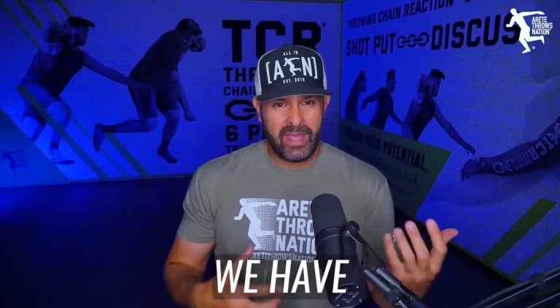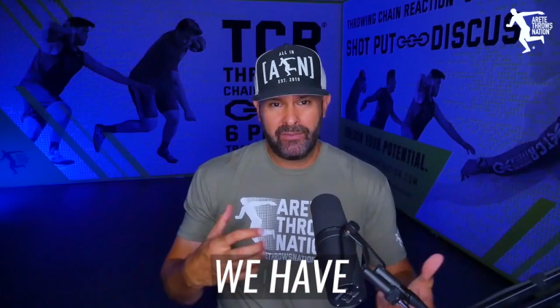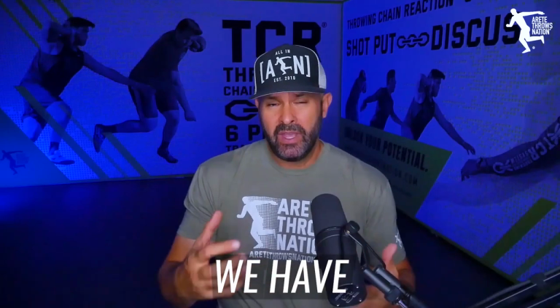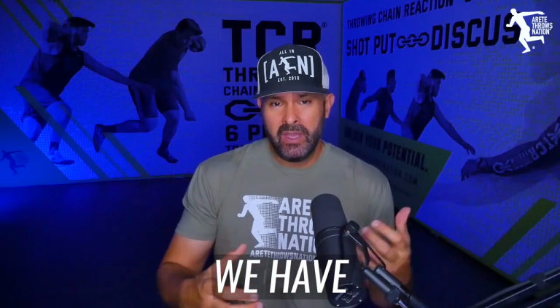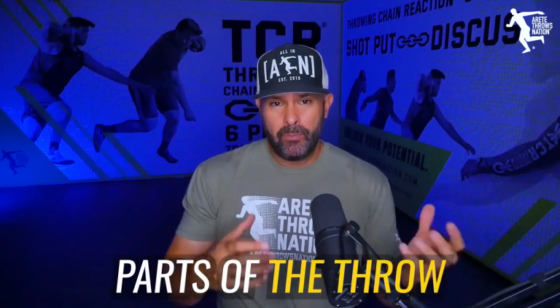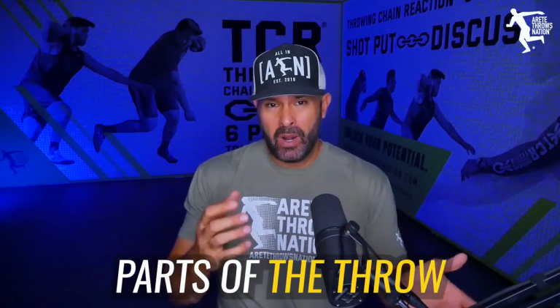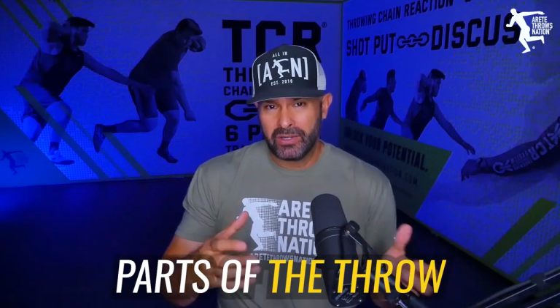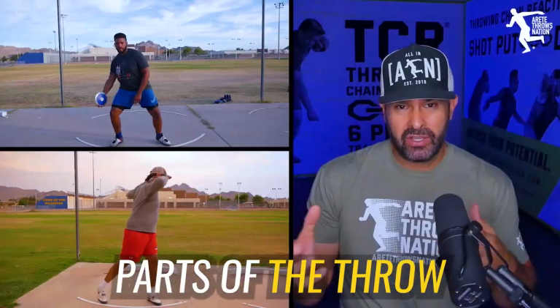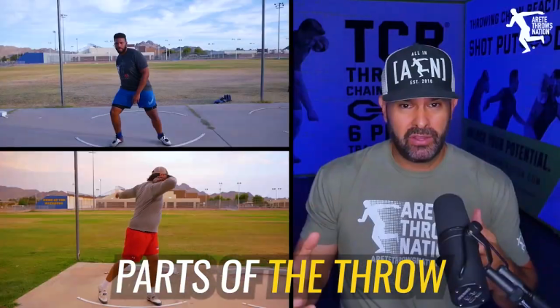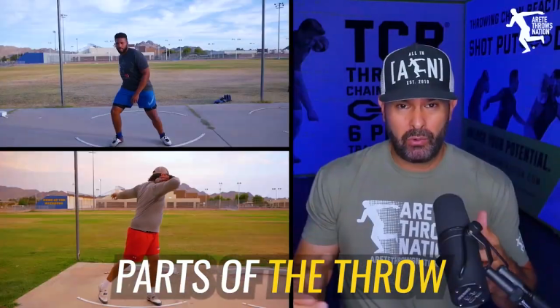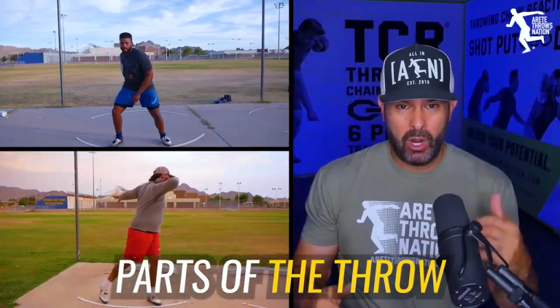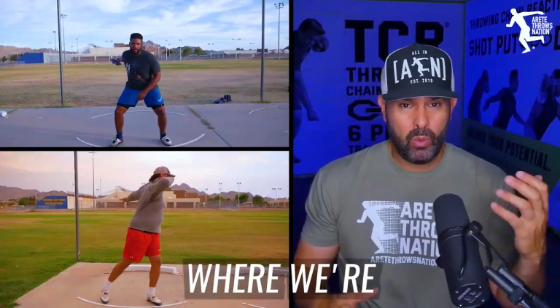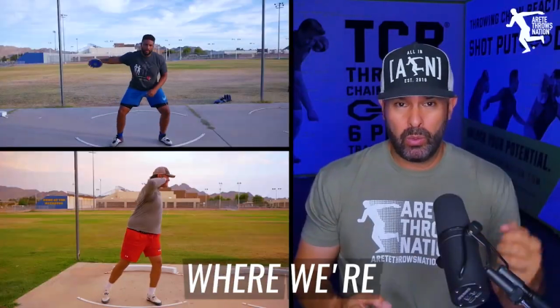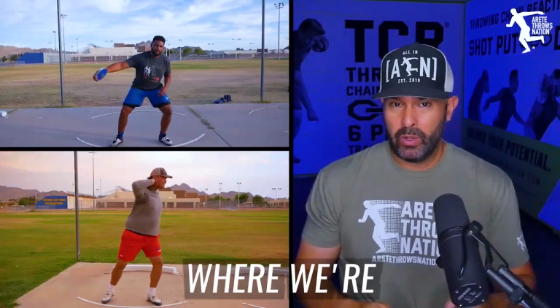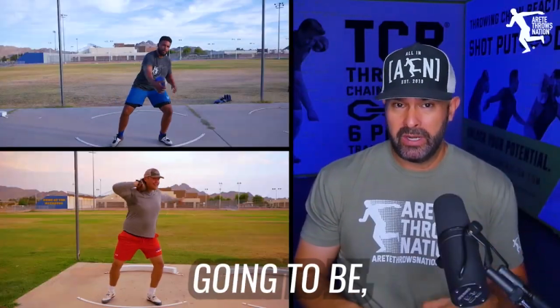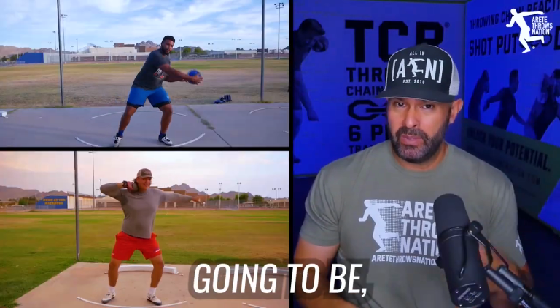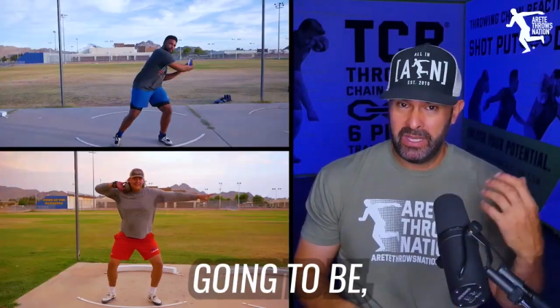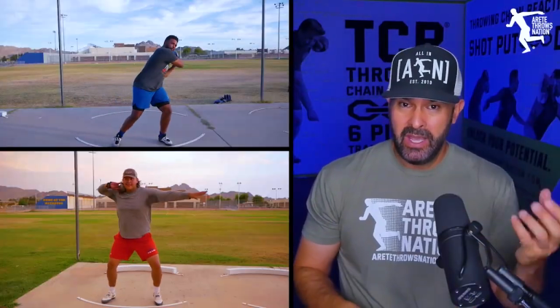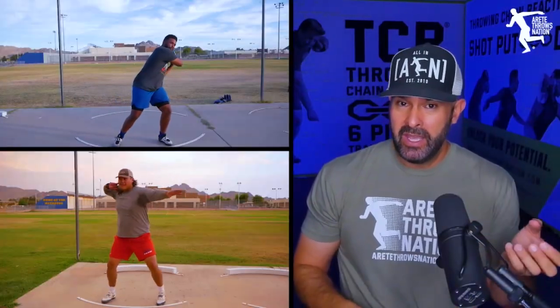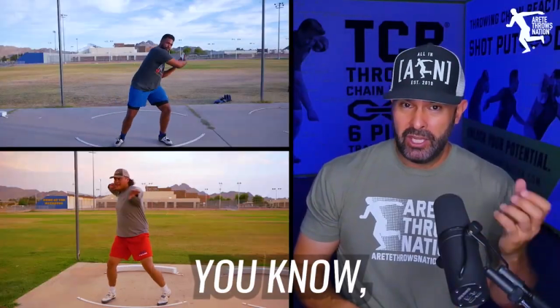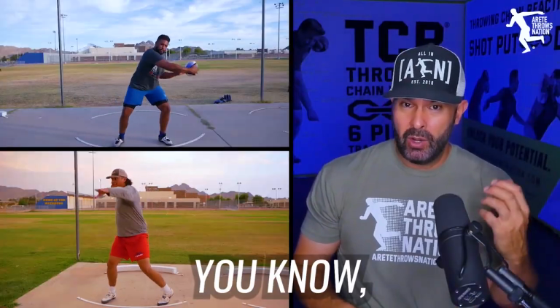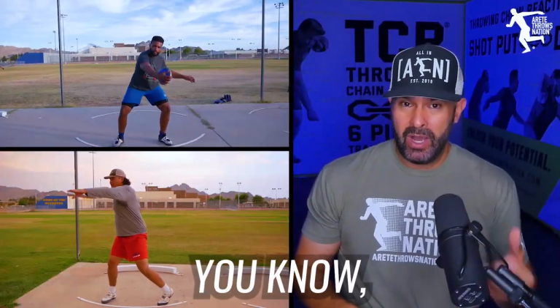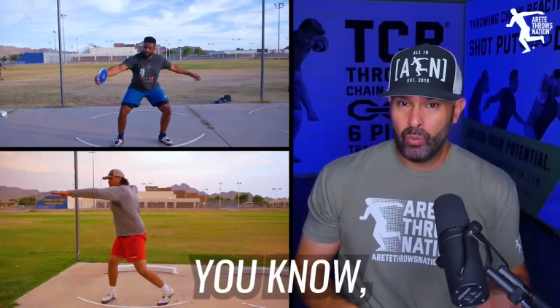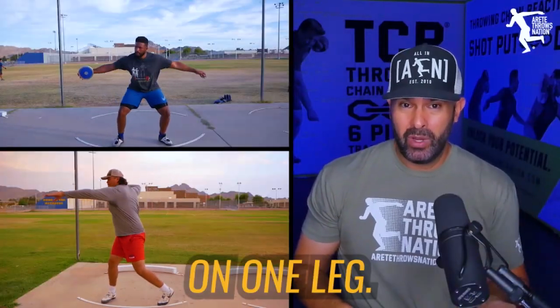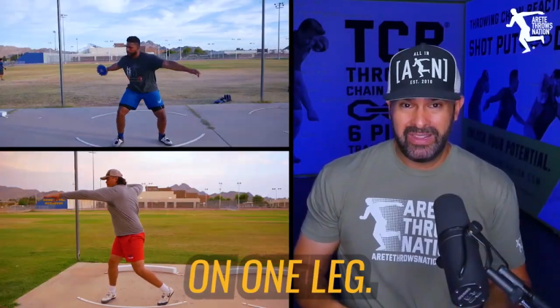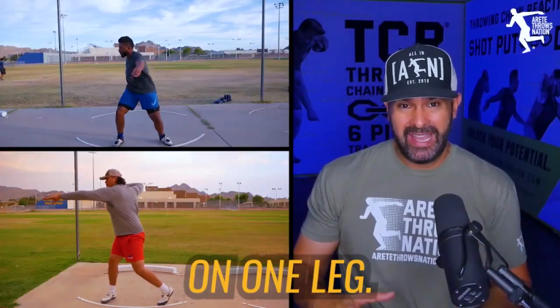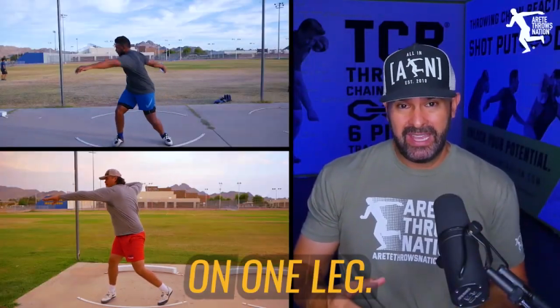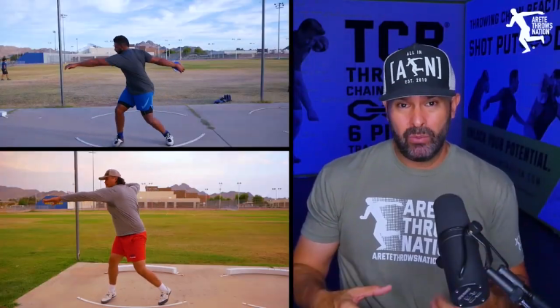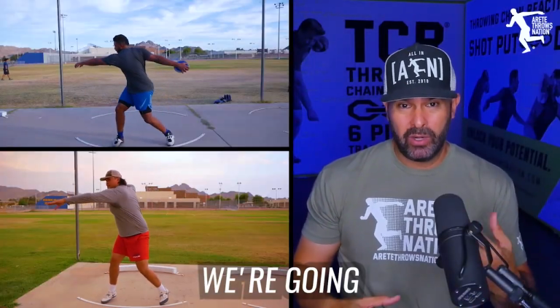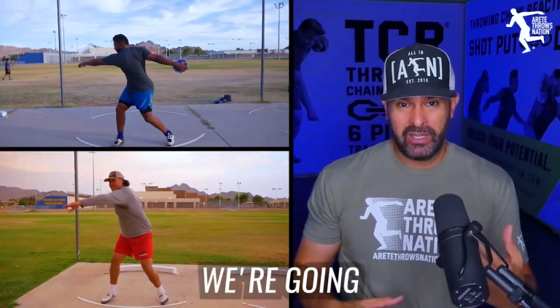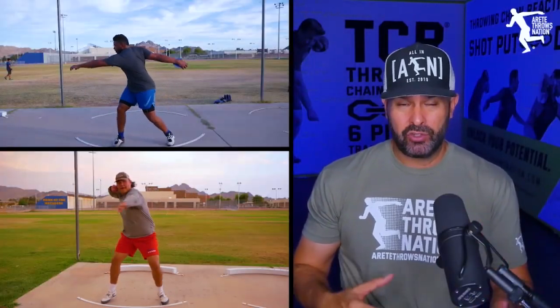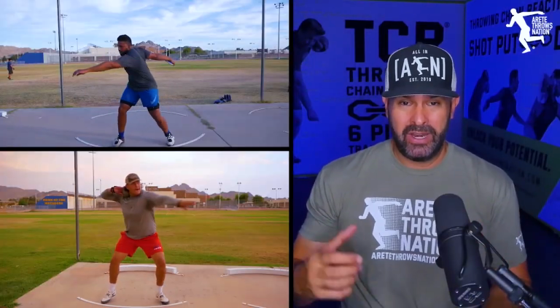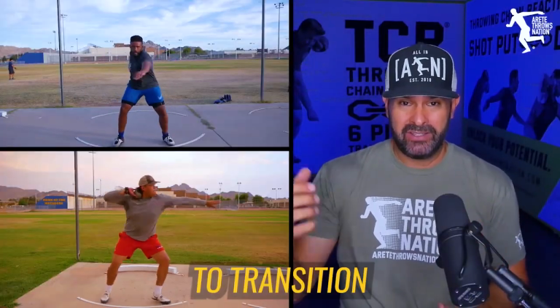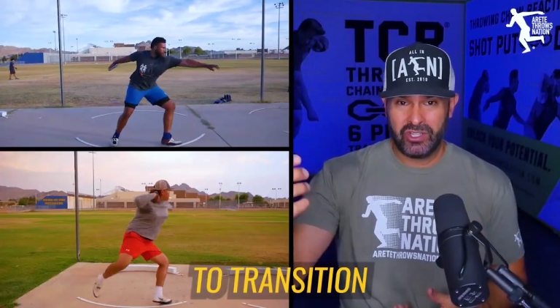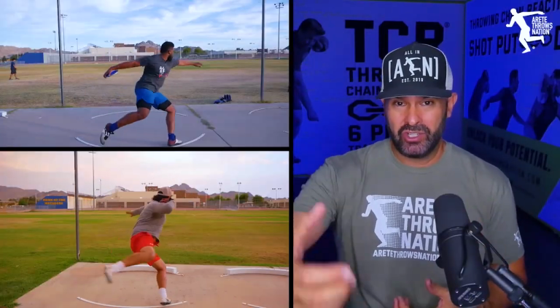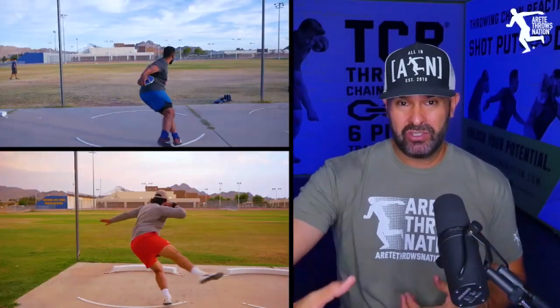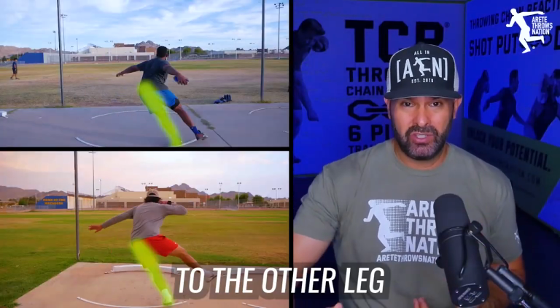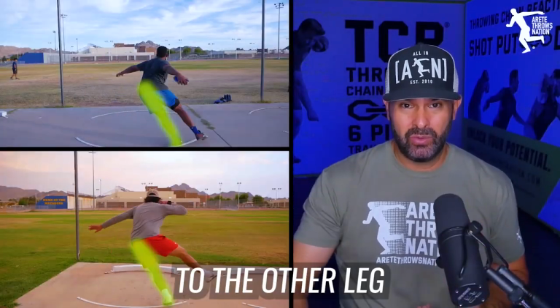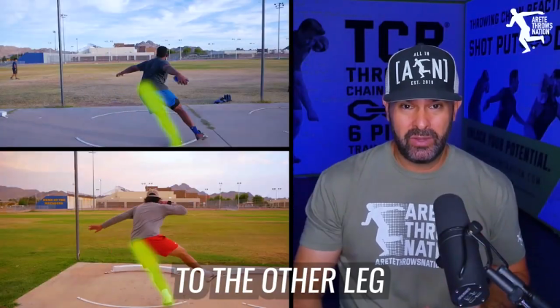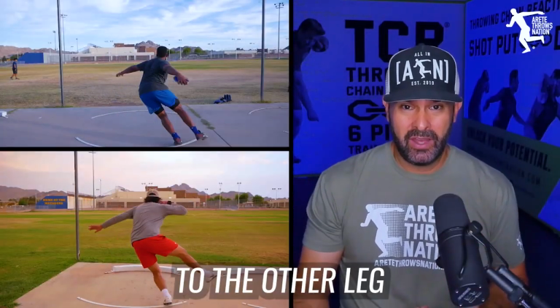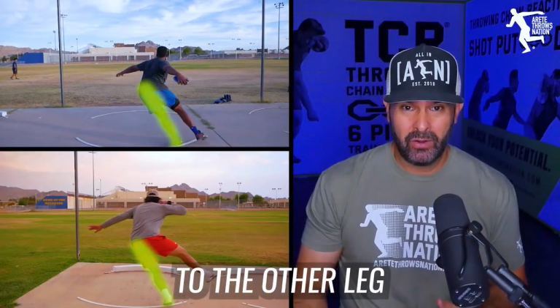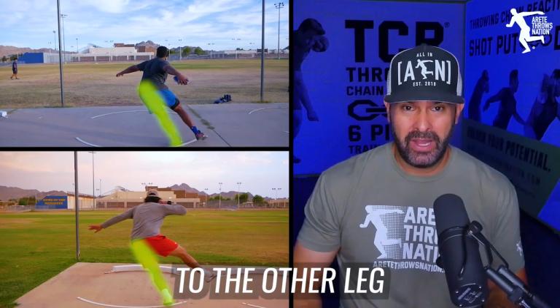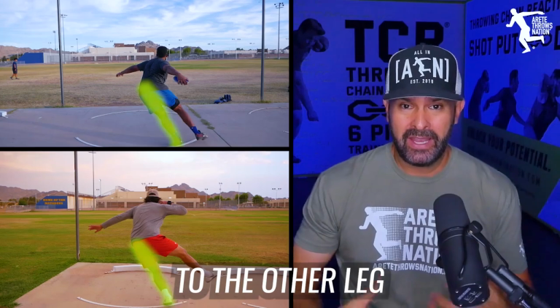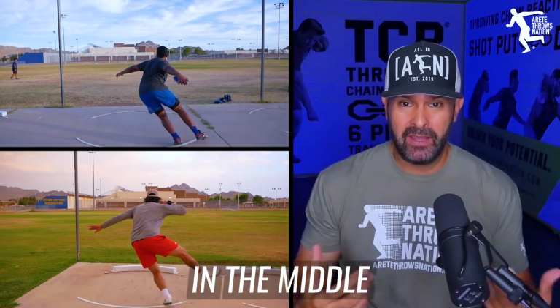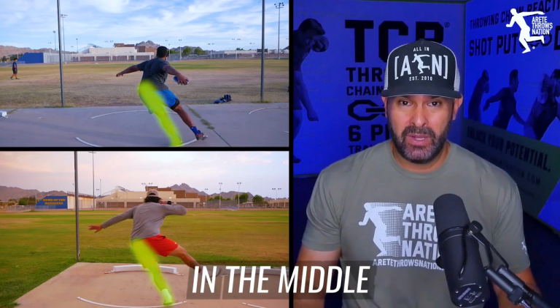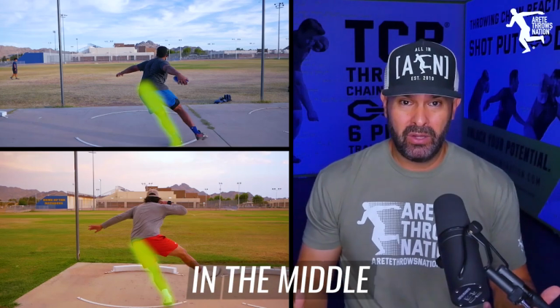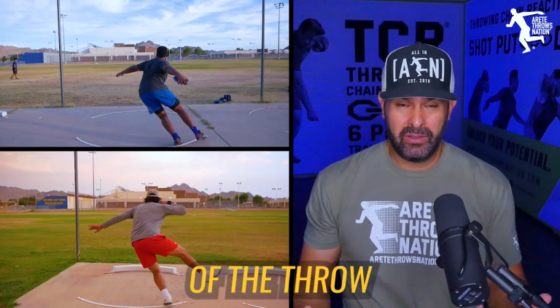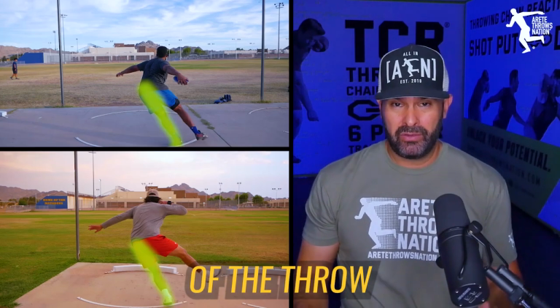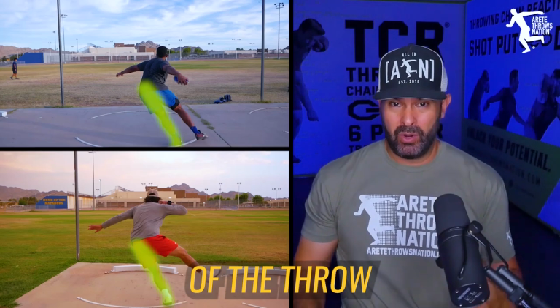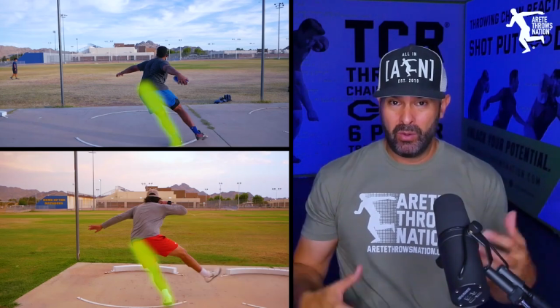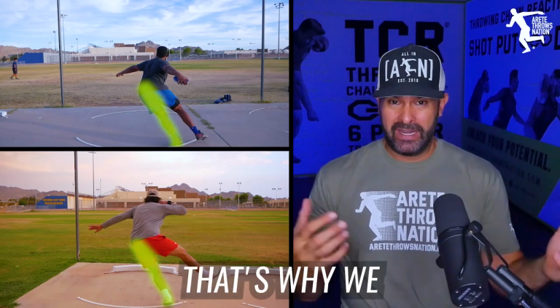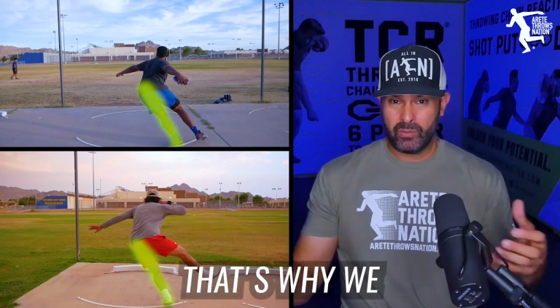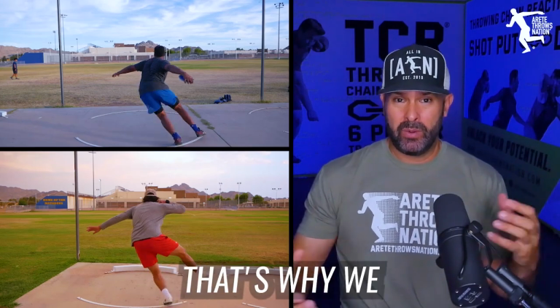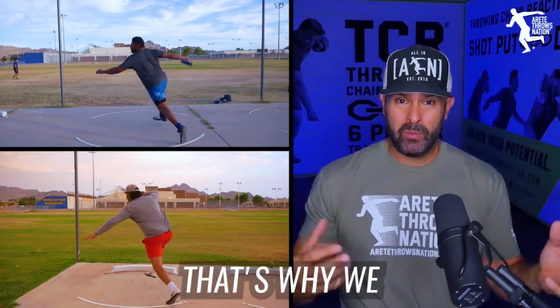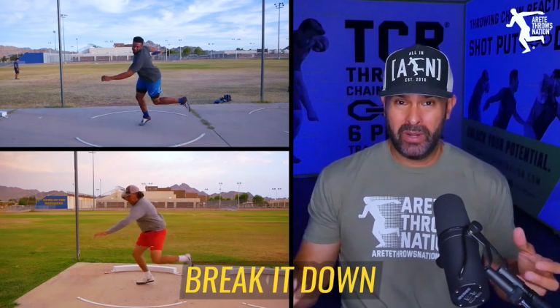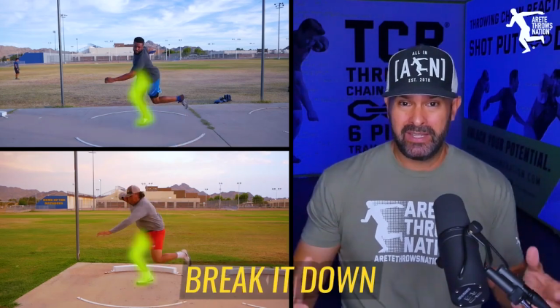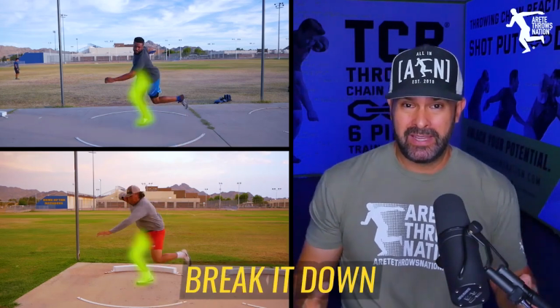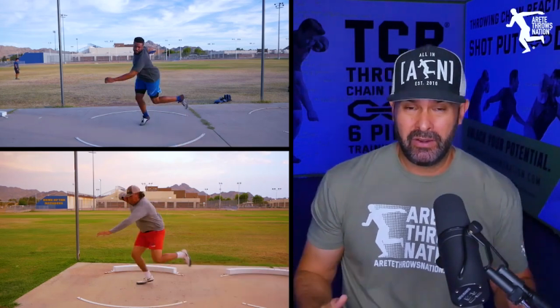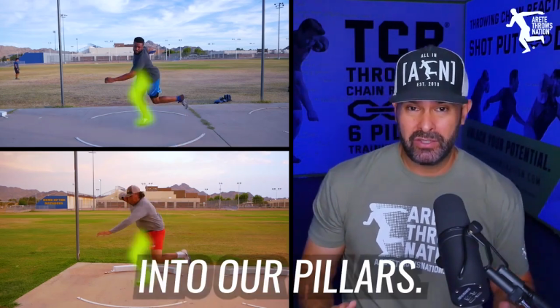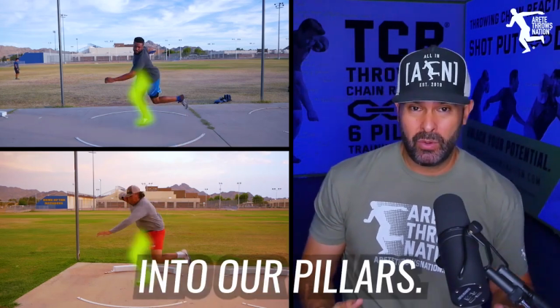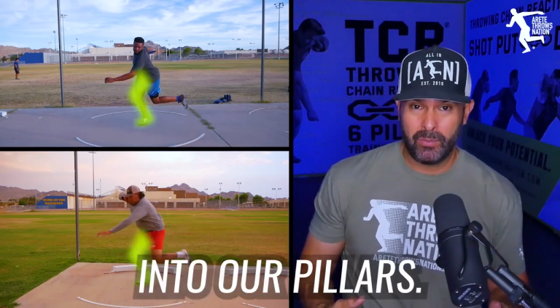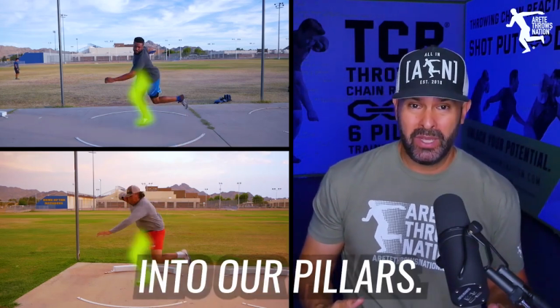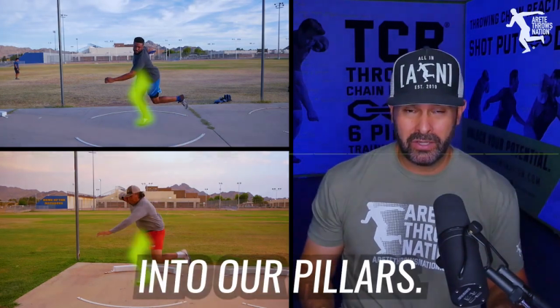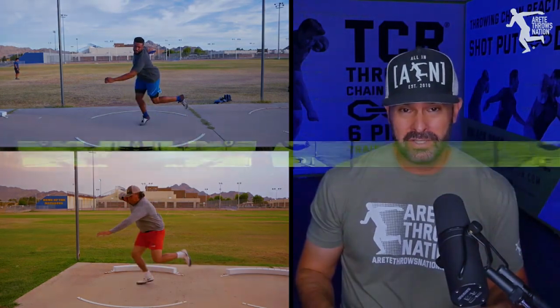We have parts of the throw where we're going to be on one leg, and we're going to transition to the other leg in the middle of the throw. That's why we break it down into our pillars.